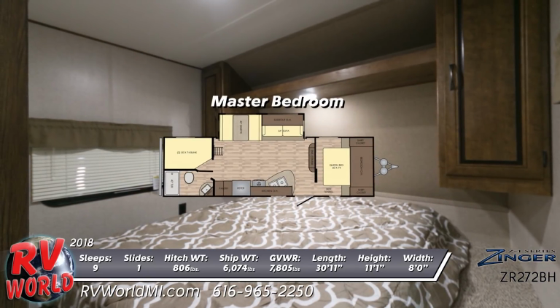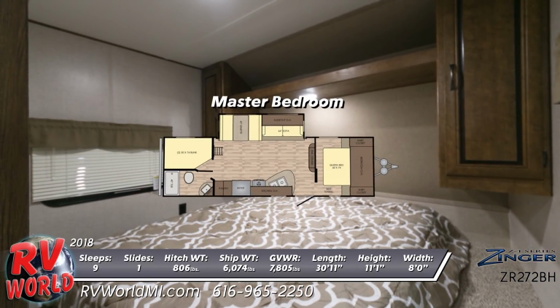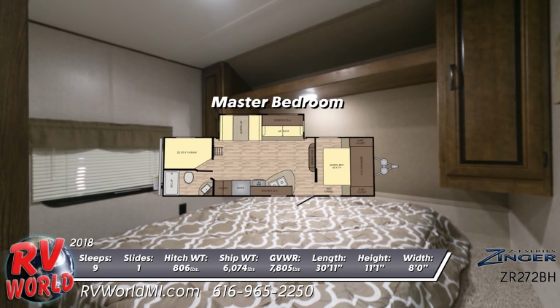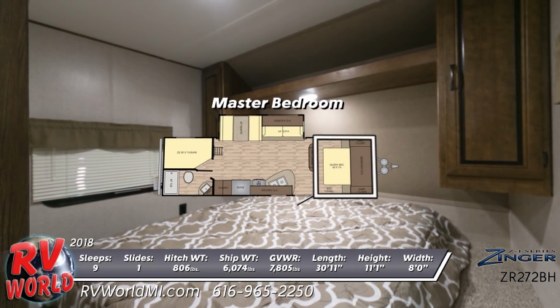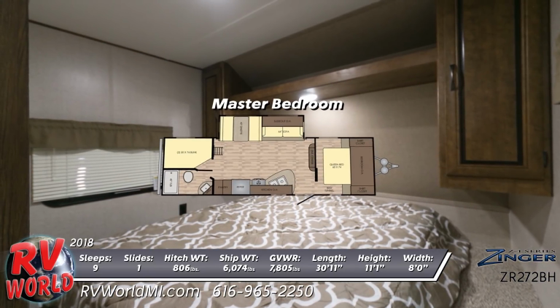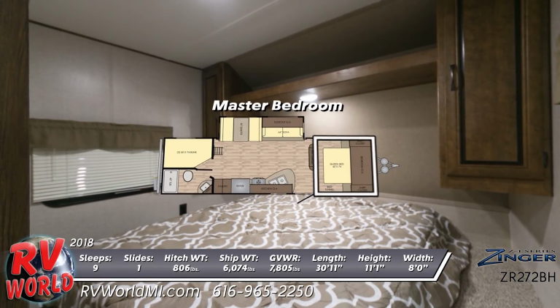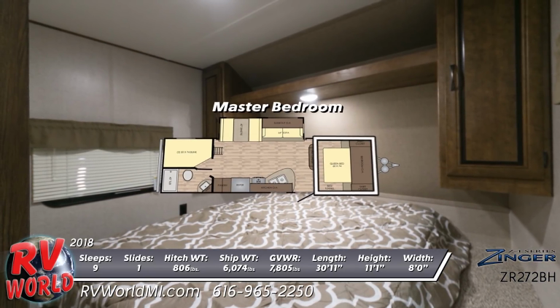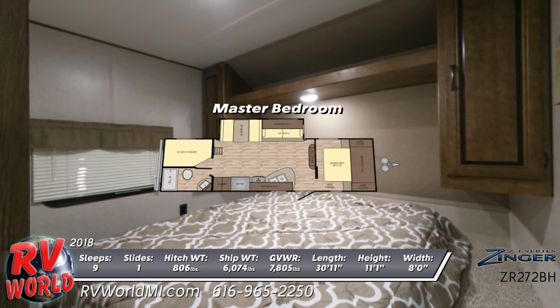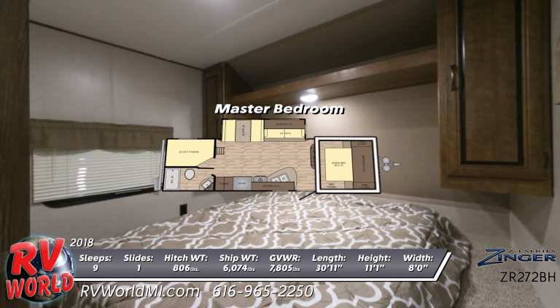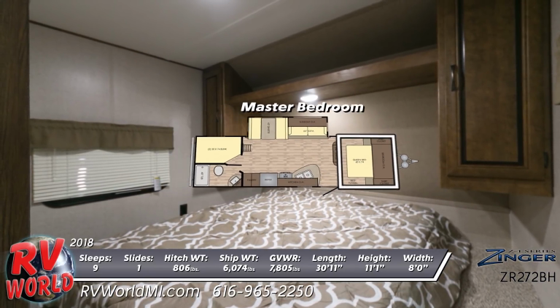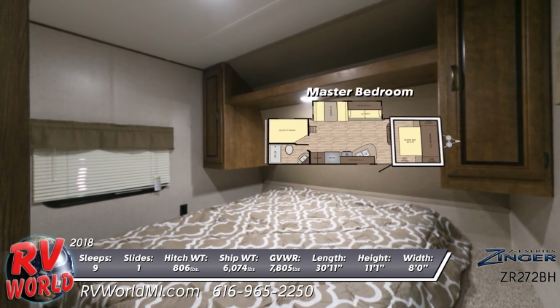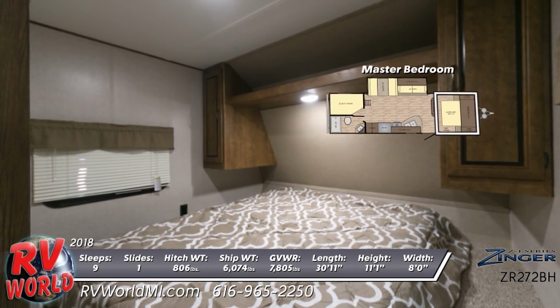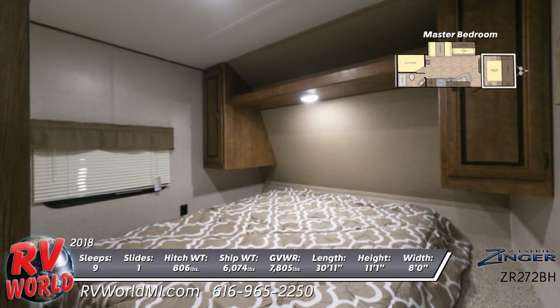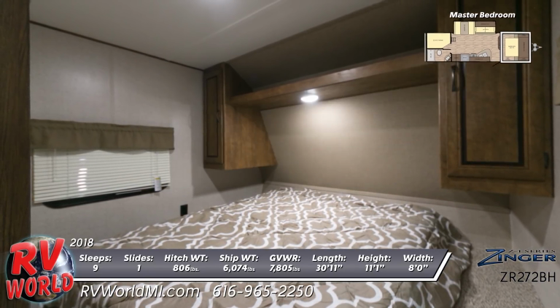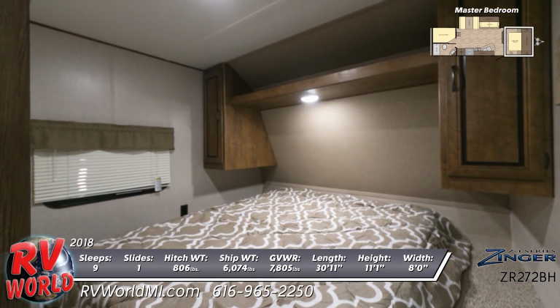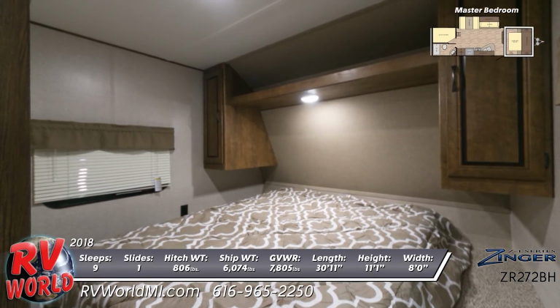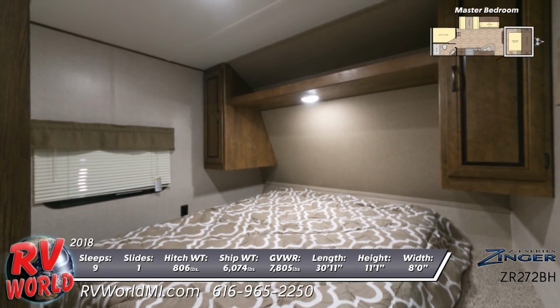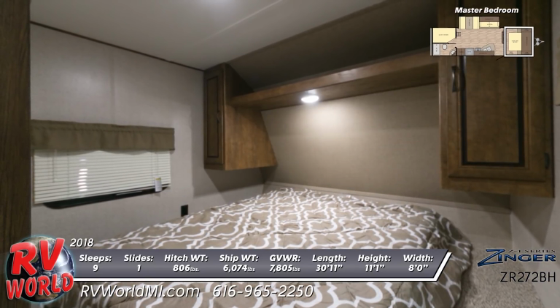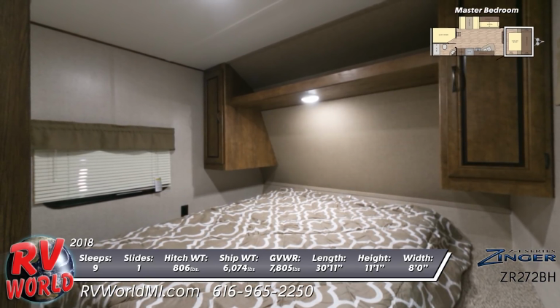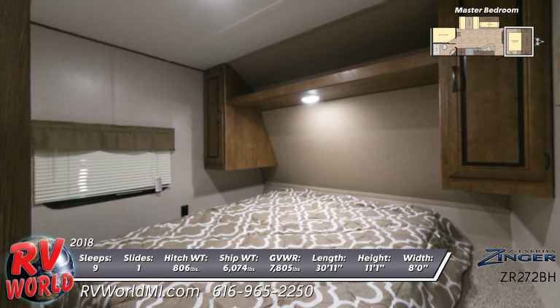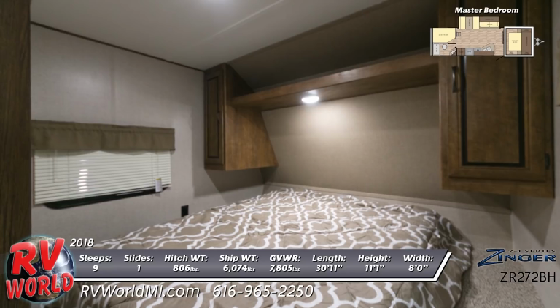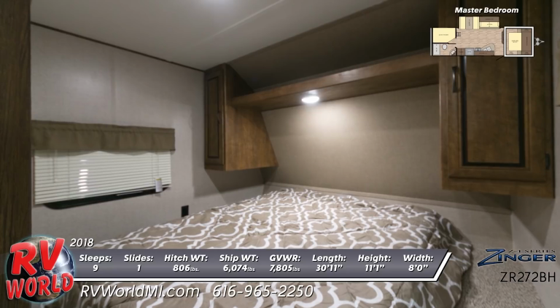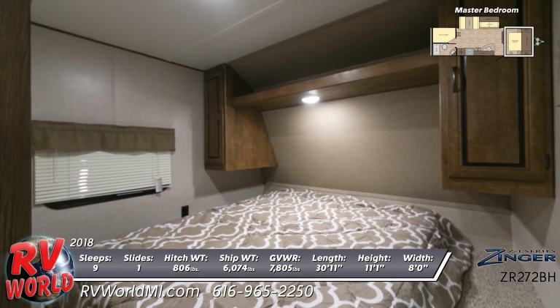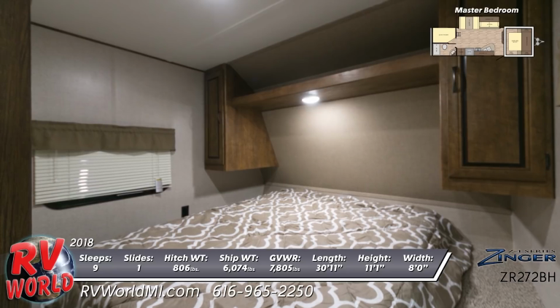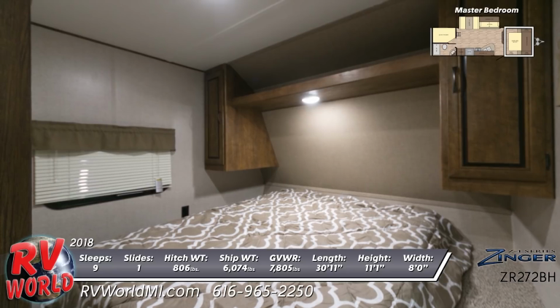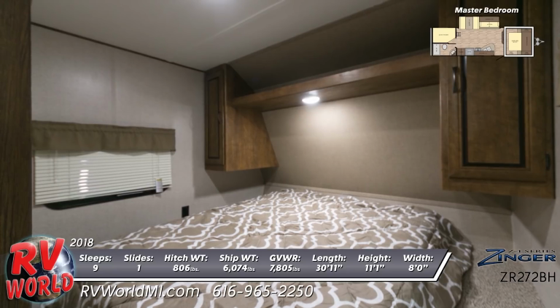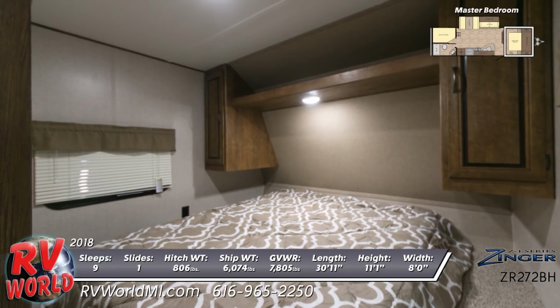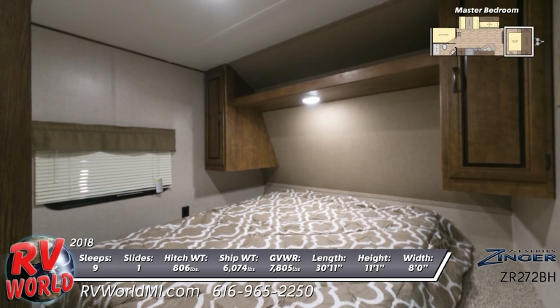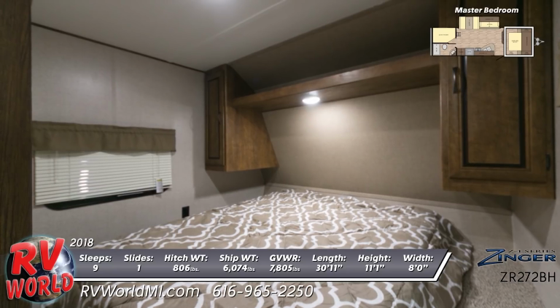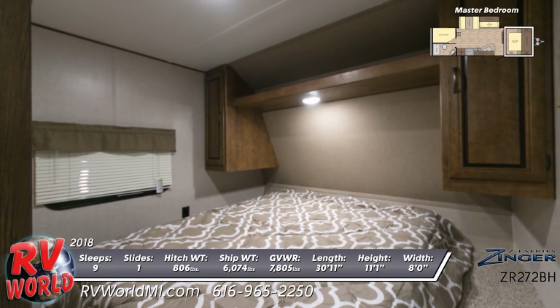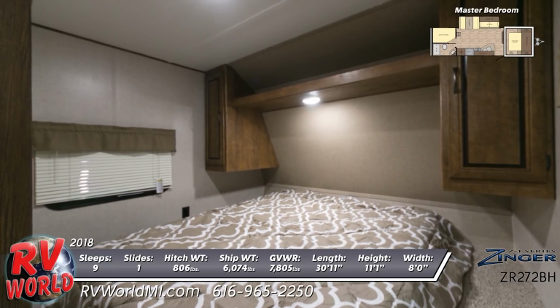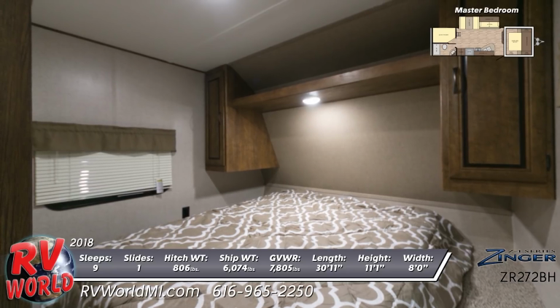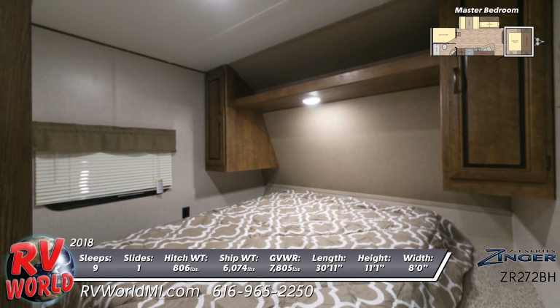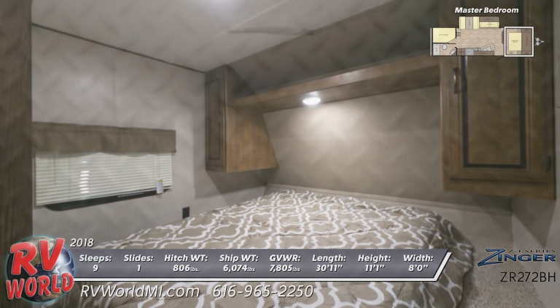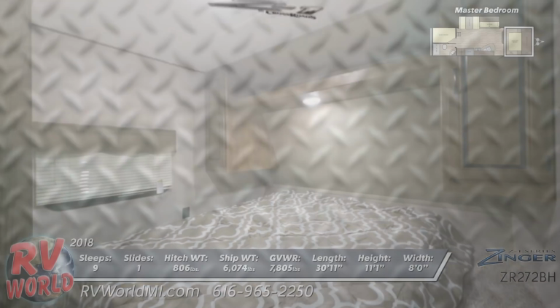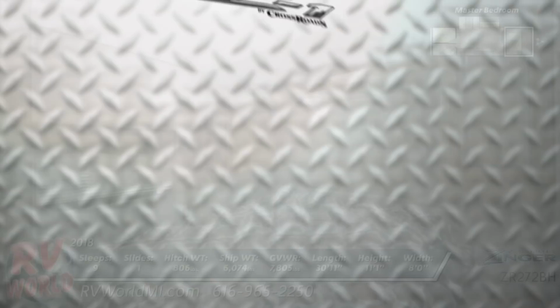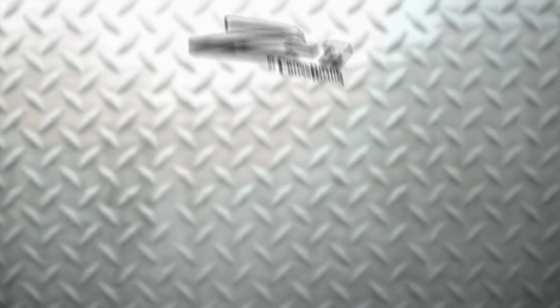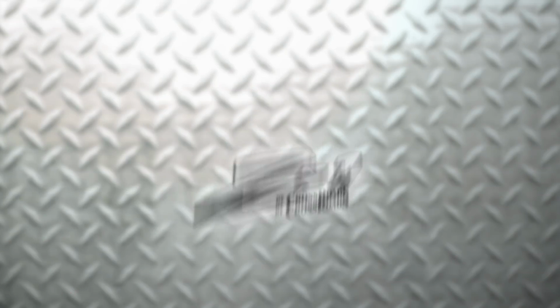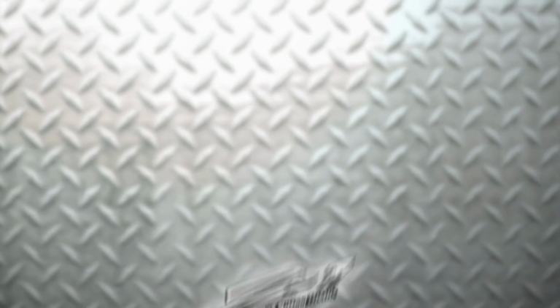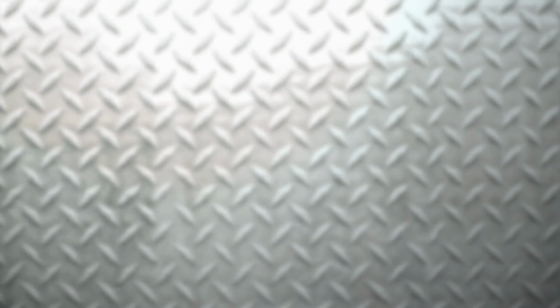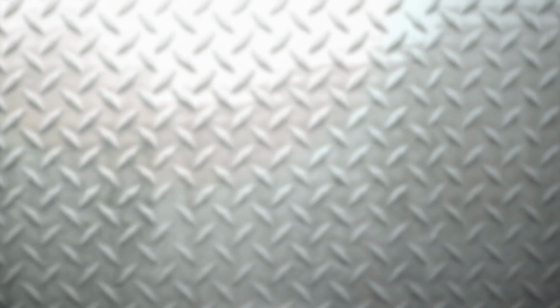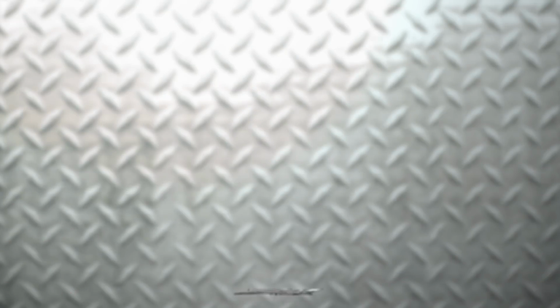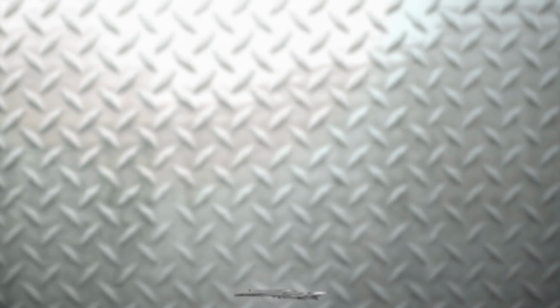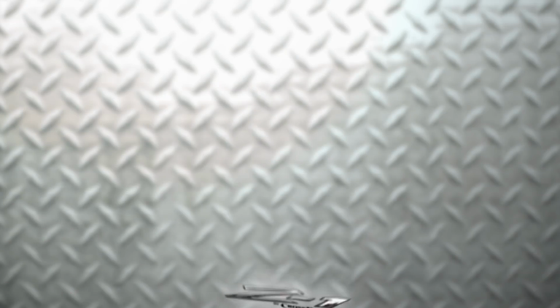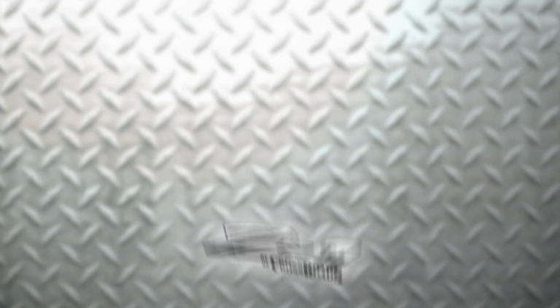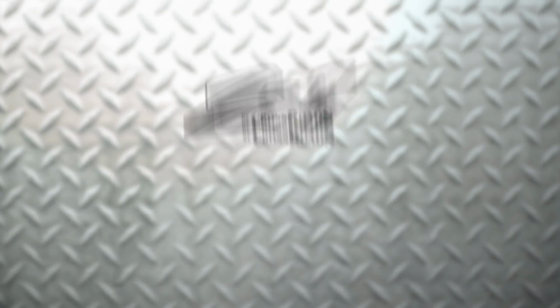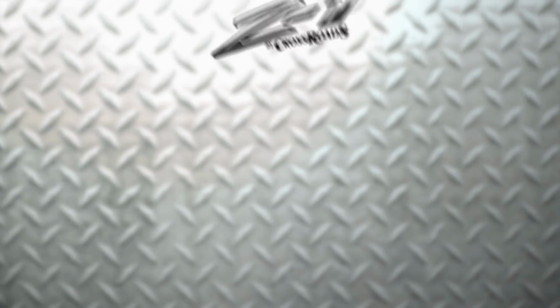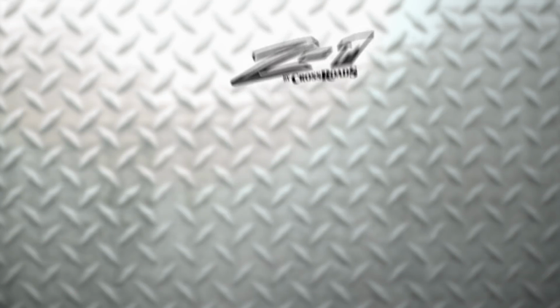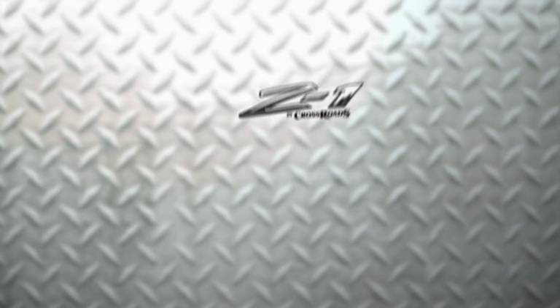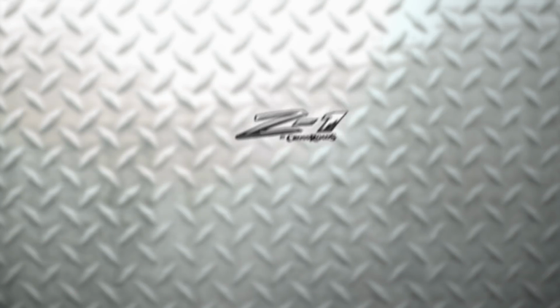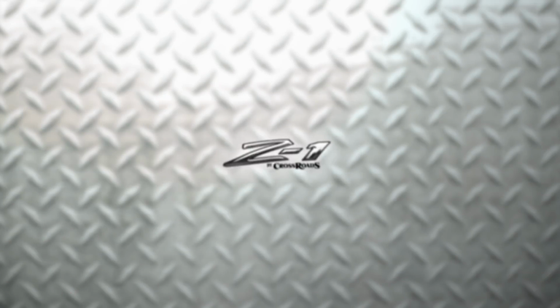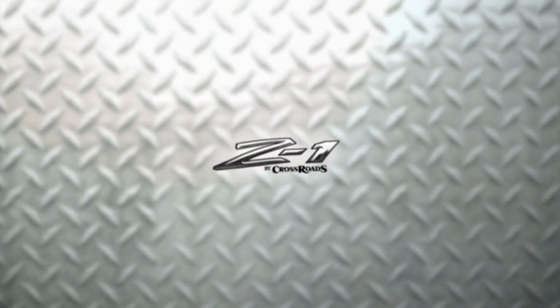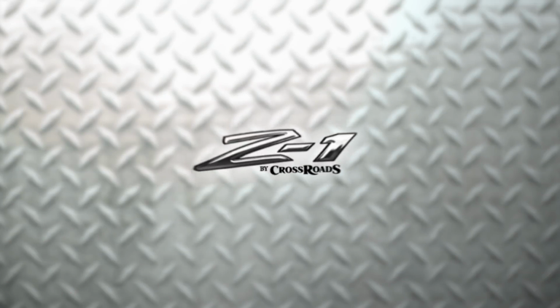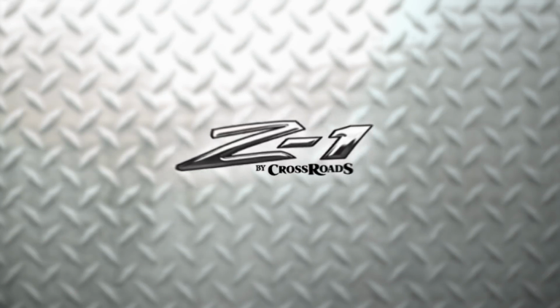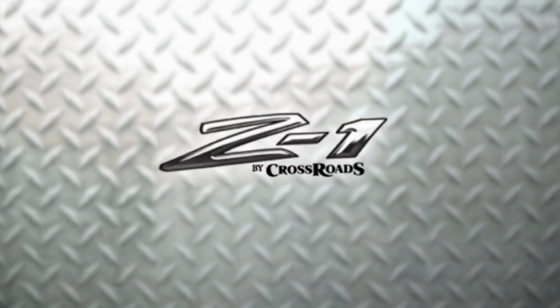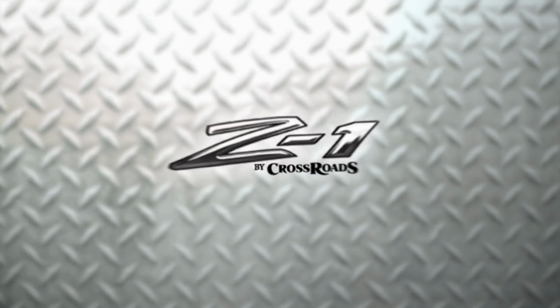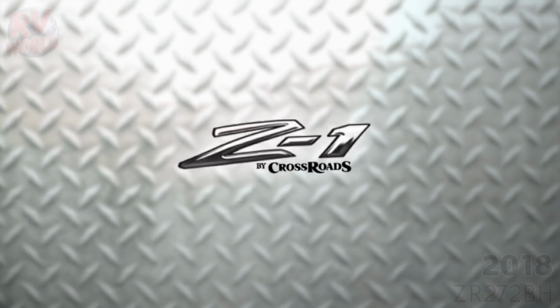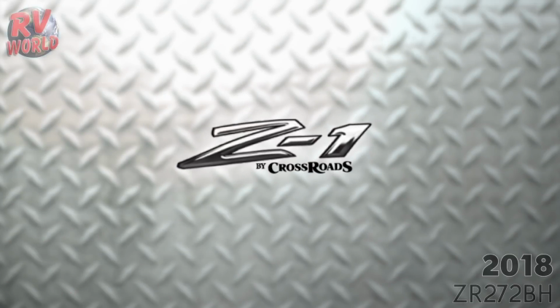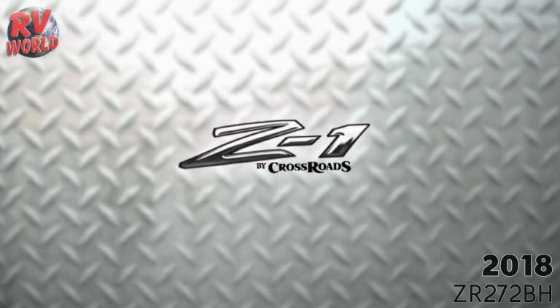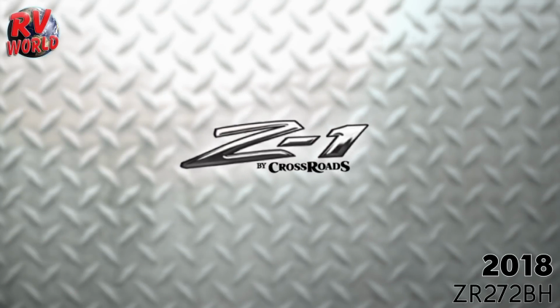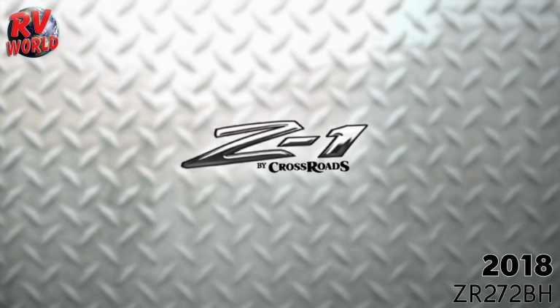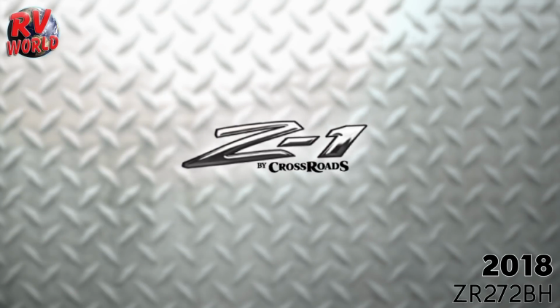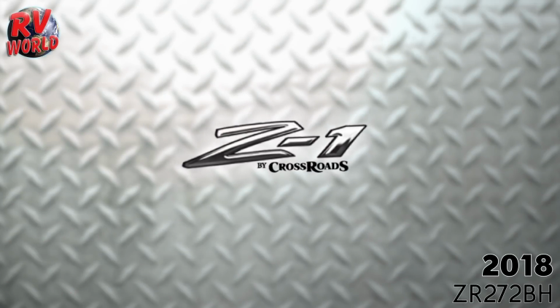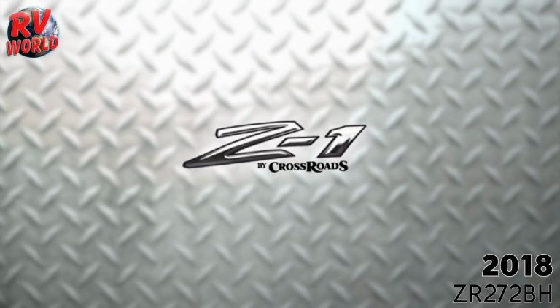The master bedroom in the front has a queen bed with decorative bedspread, overhead storage shelf, dual shirt closets, and cable TV hookup.